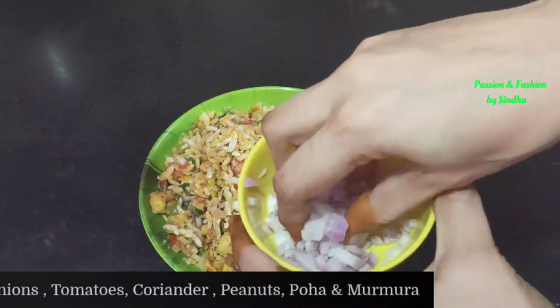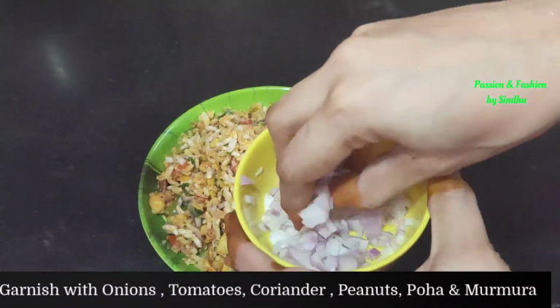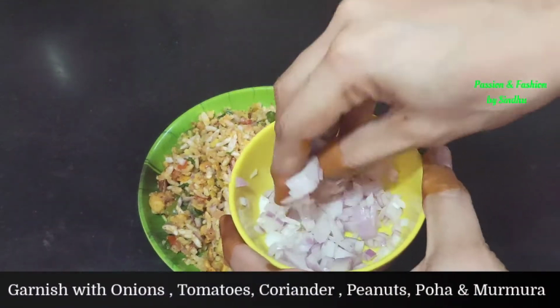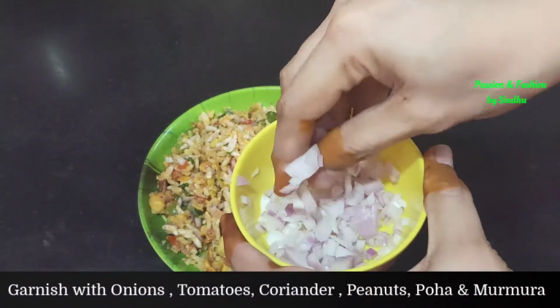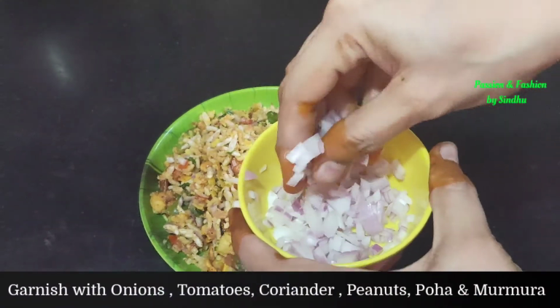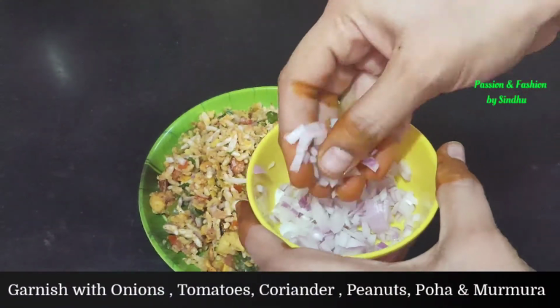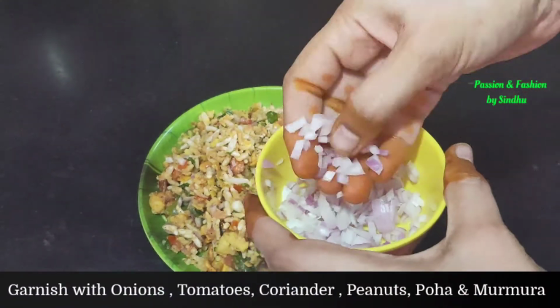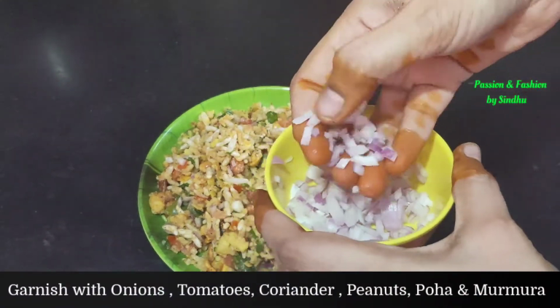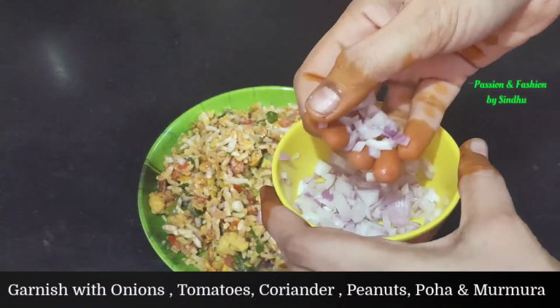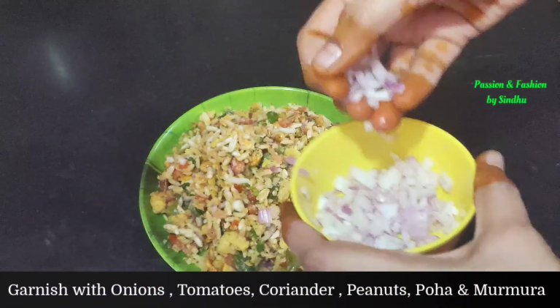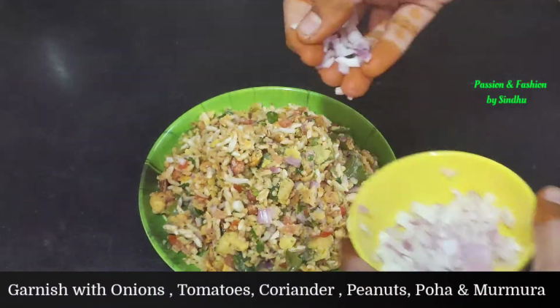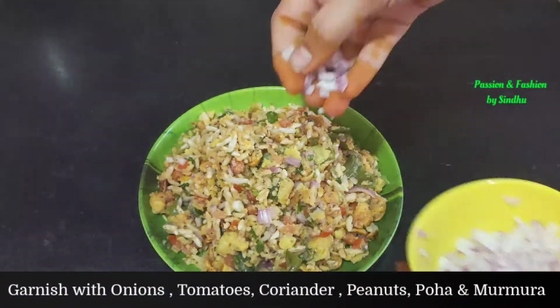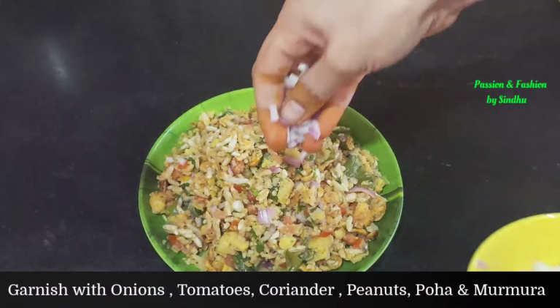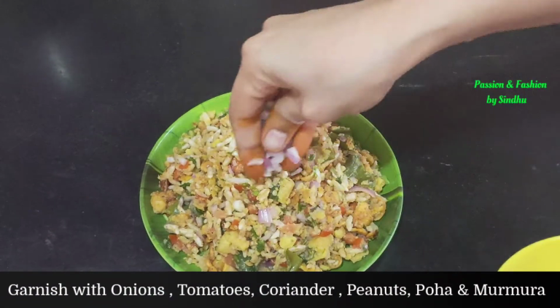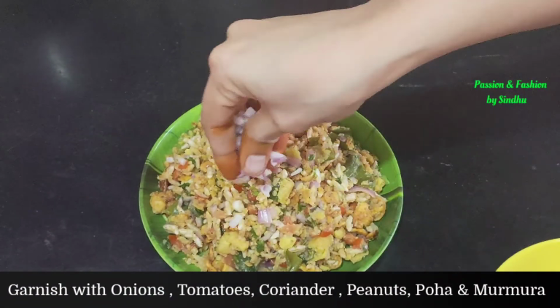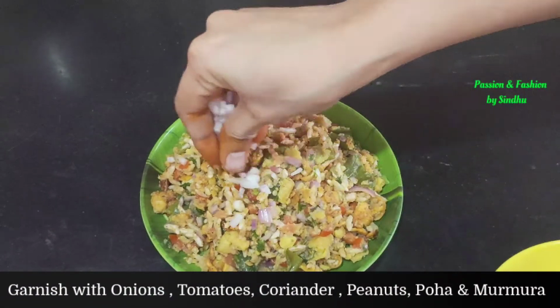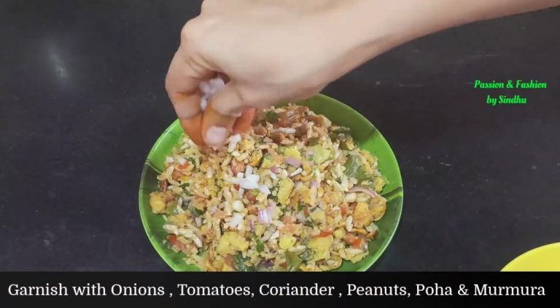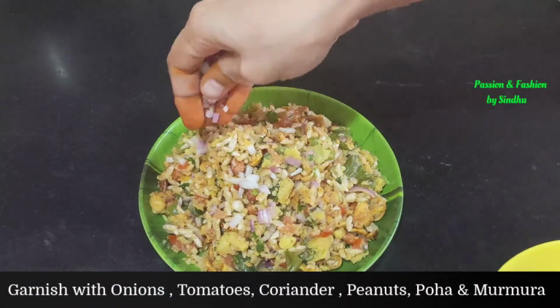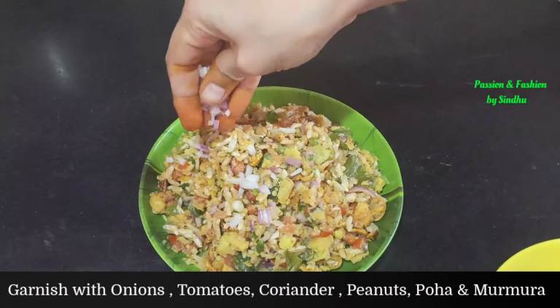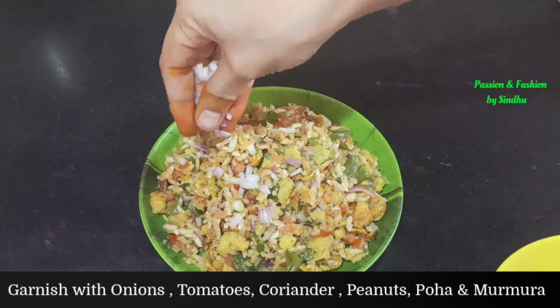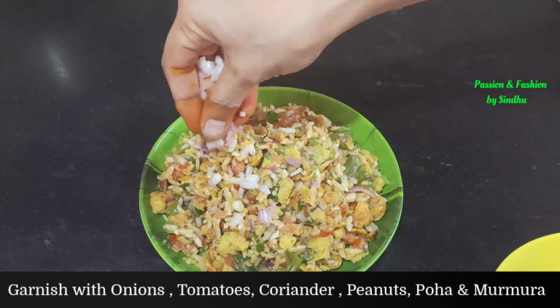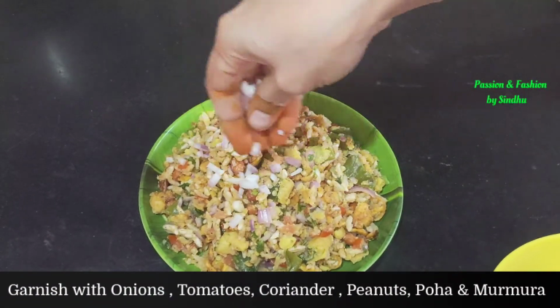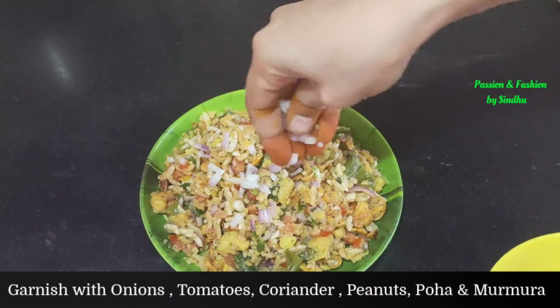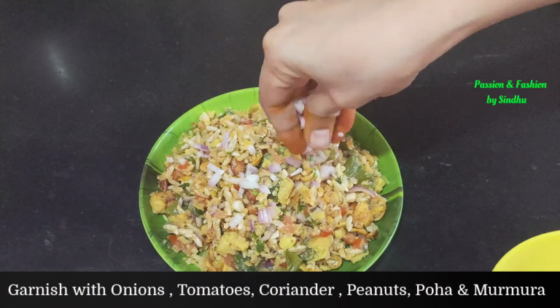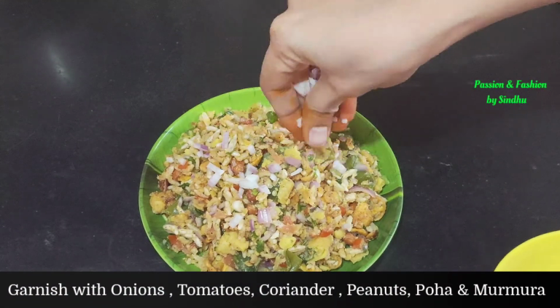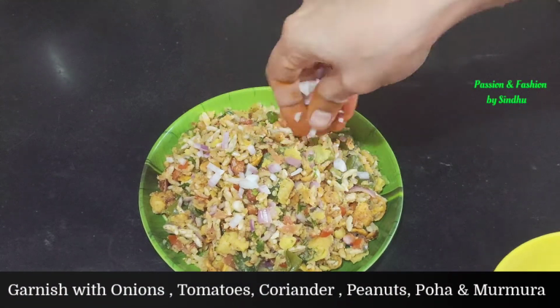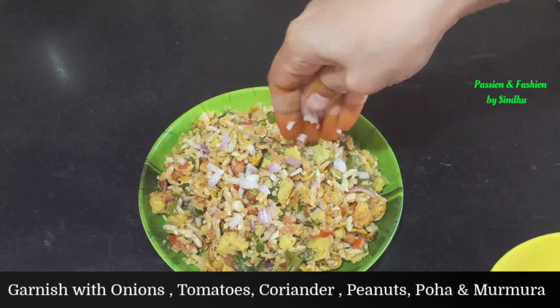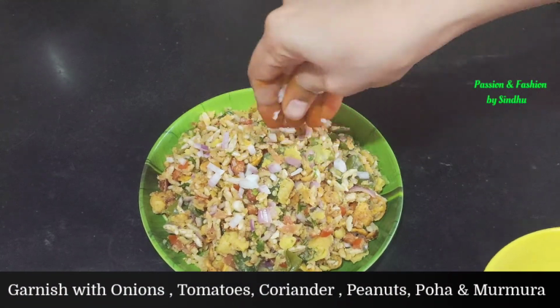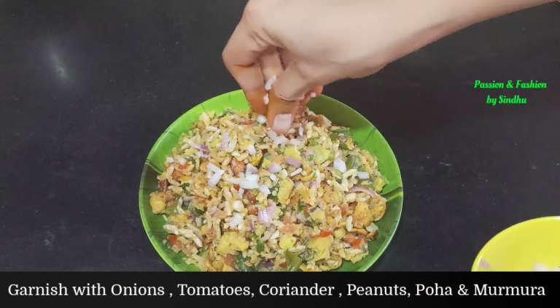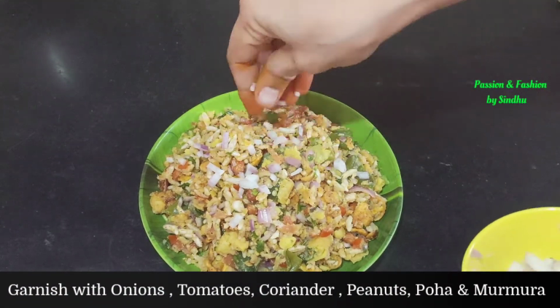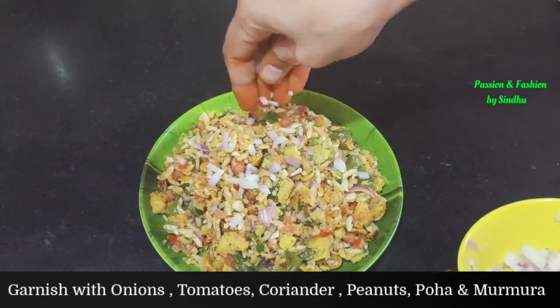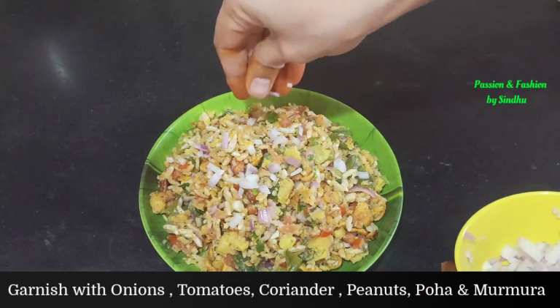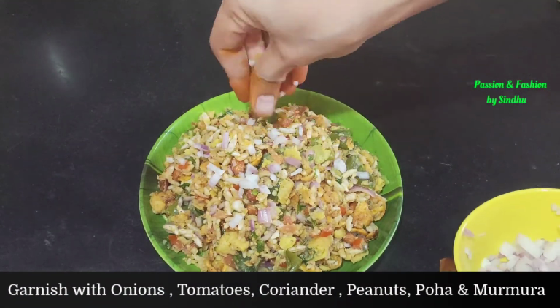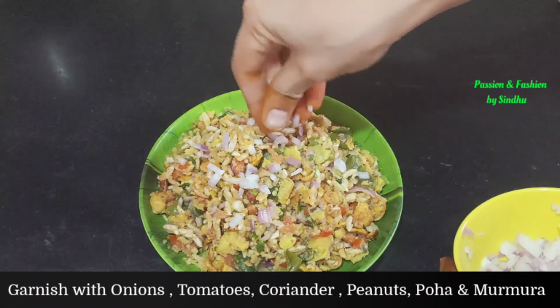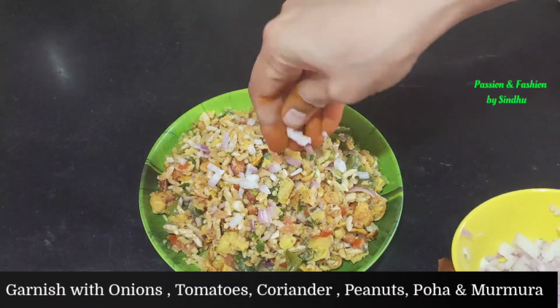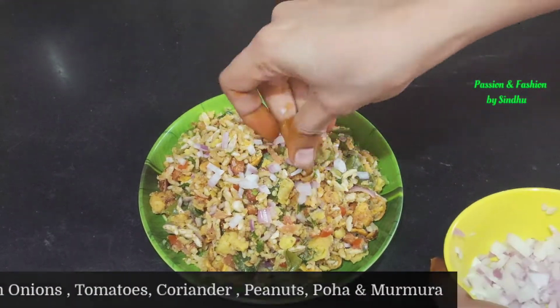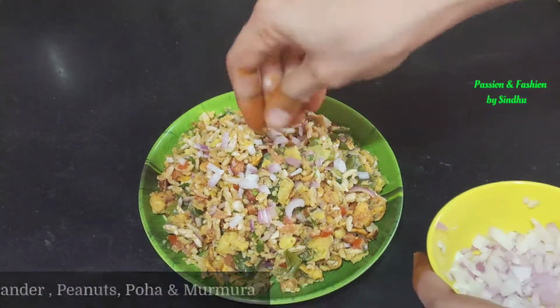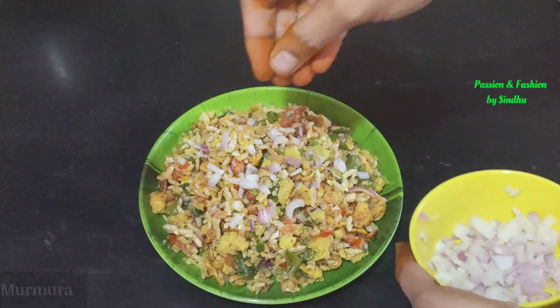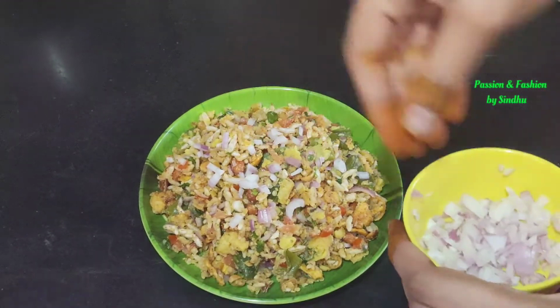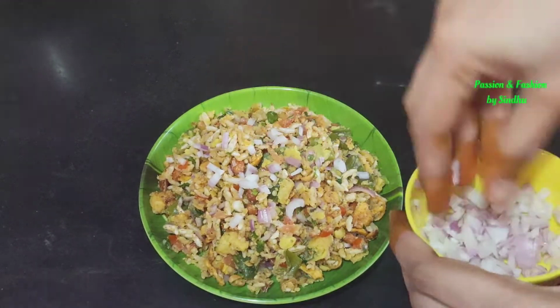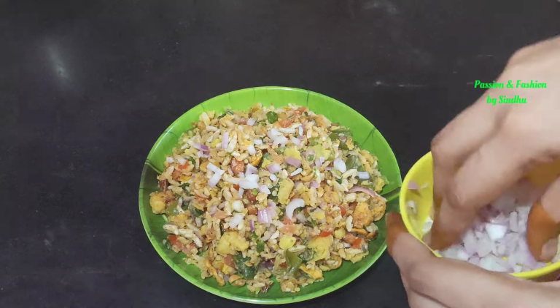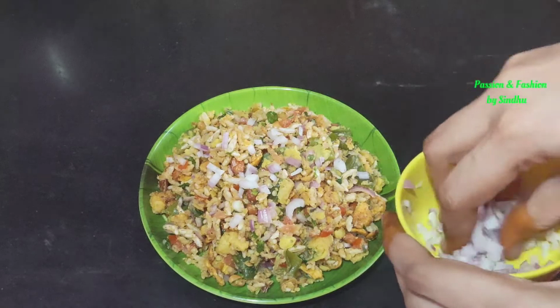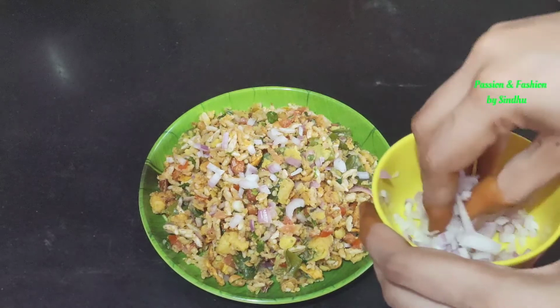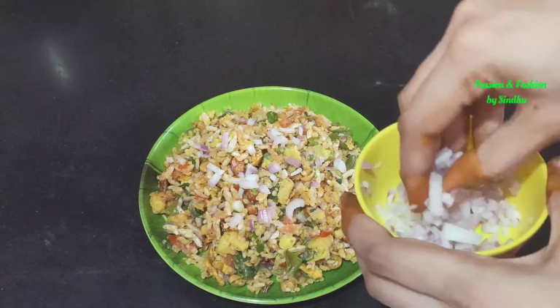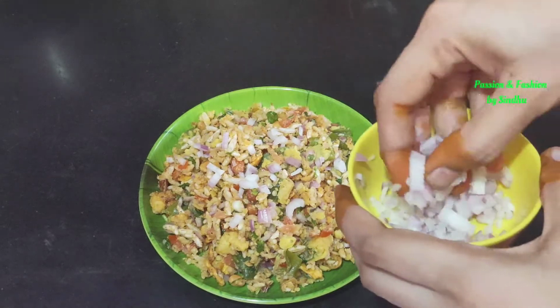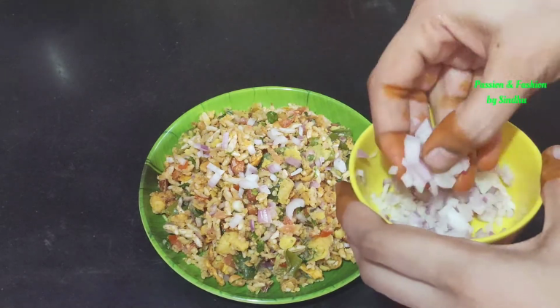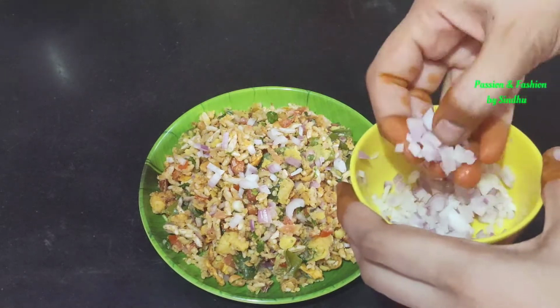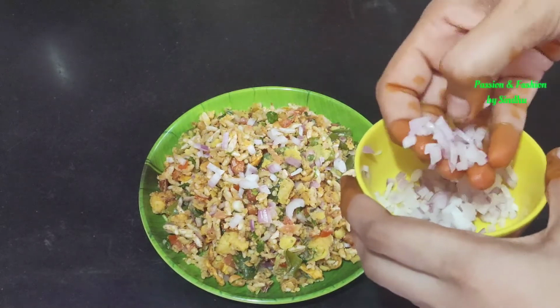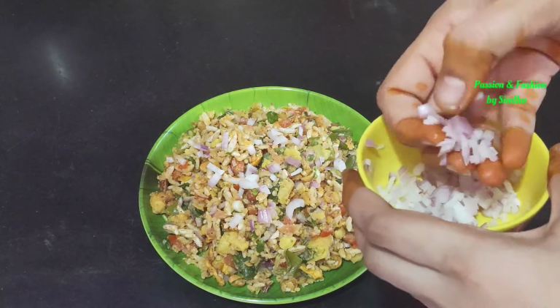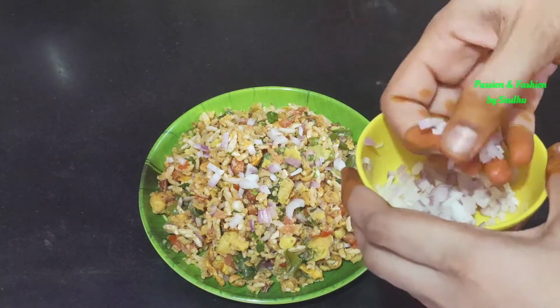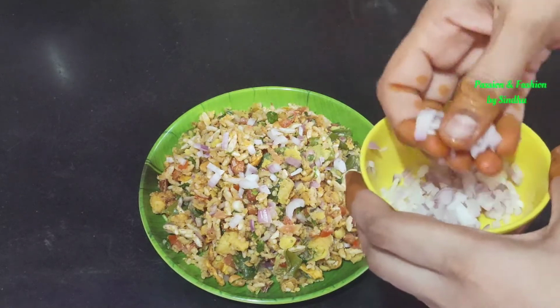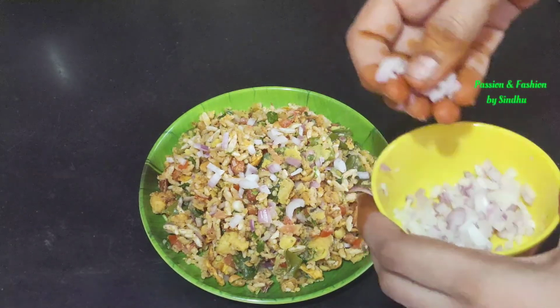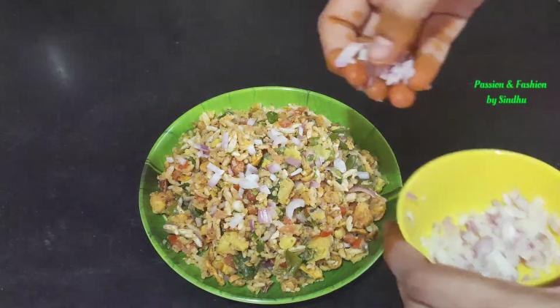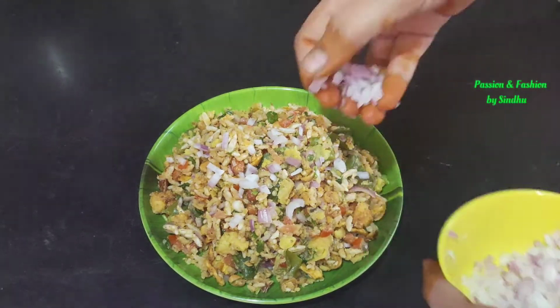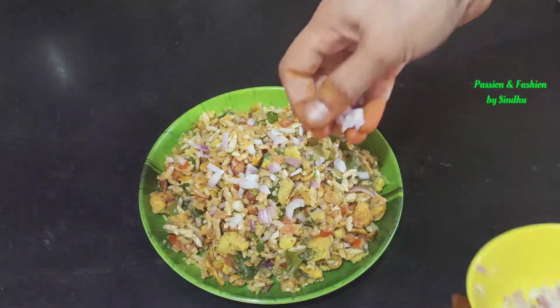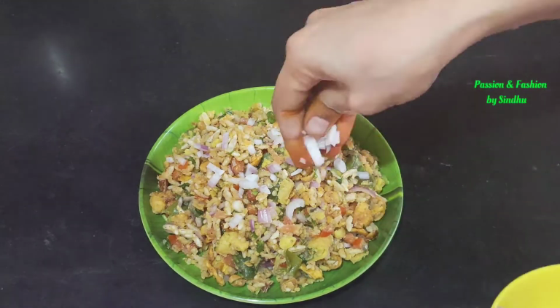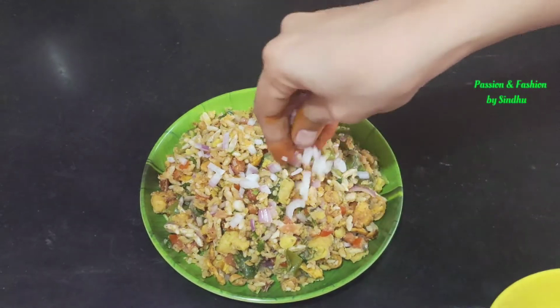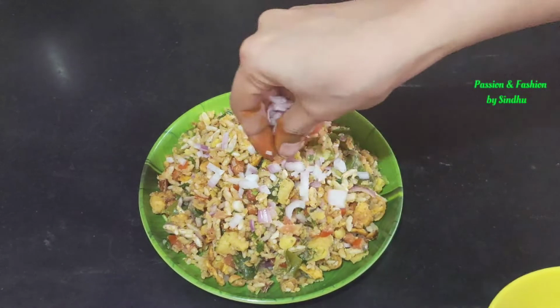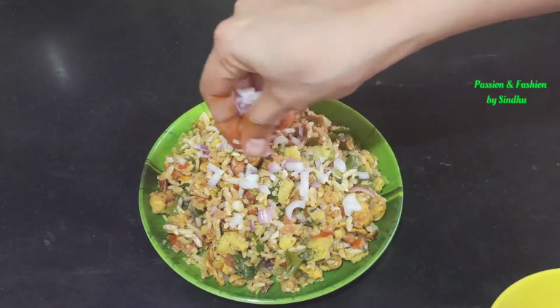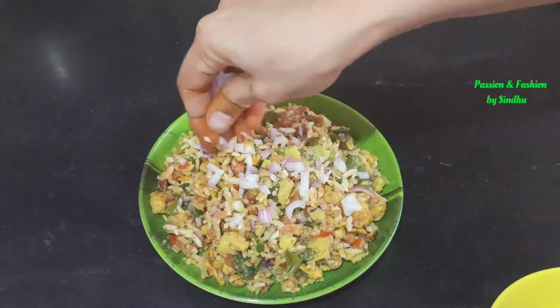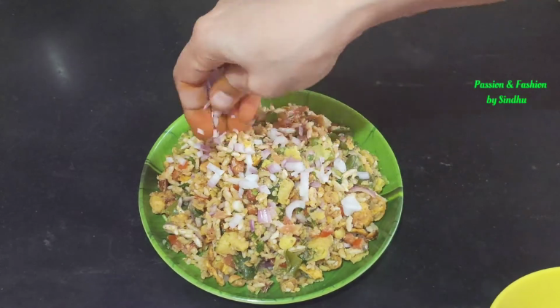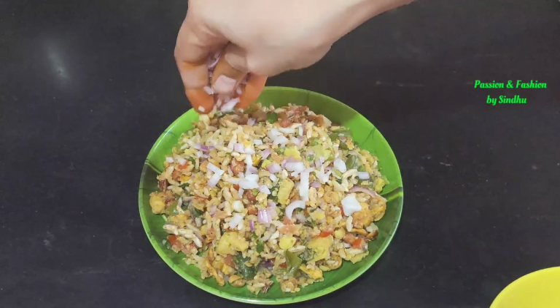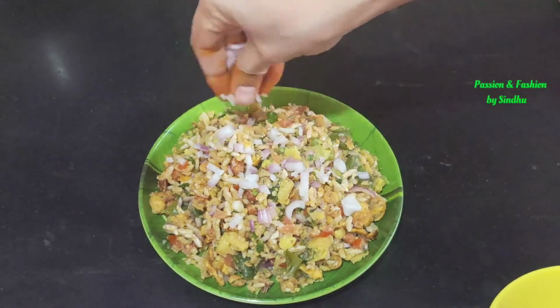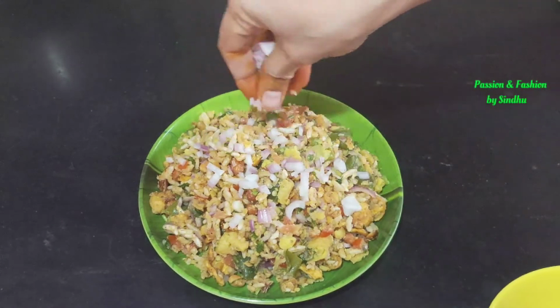Add some corn flakes, onions and tomatoes.